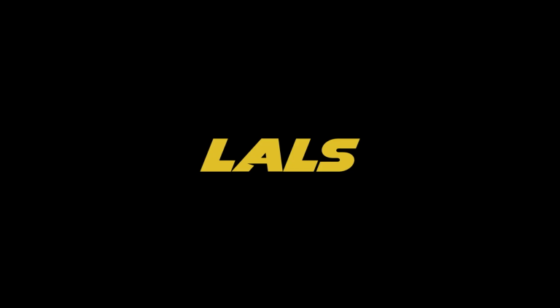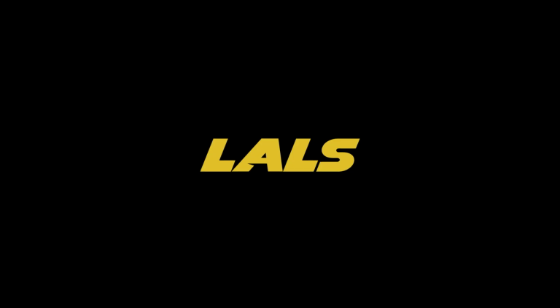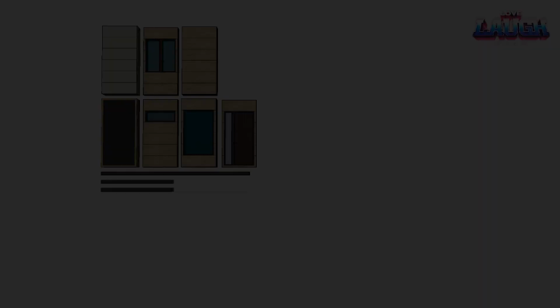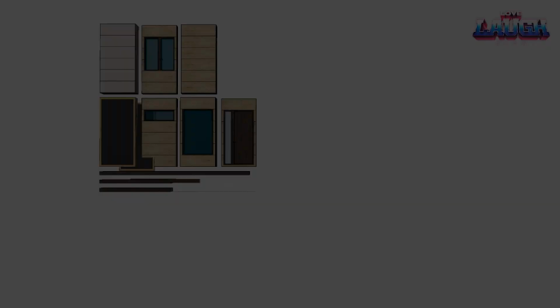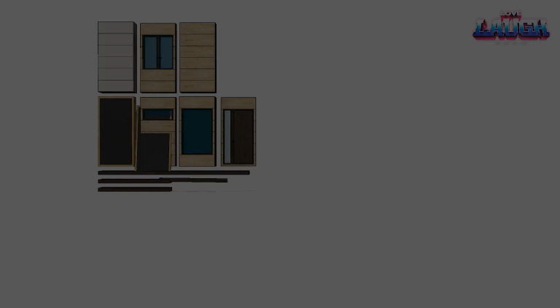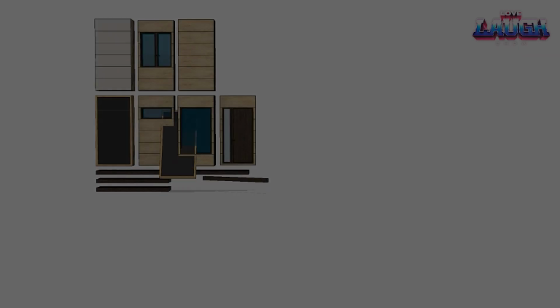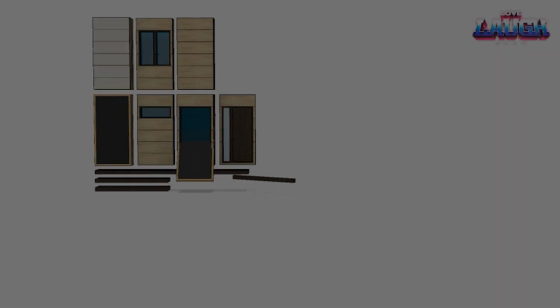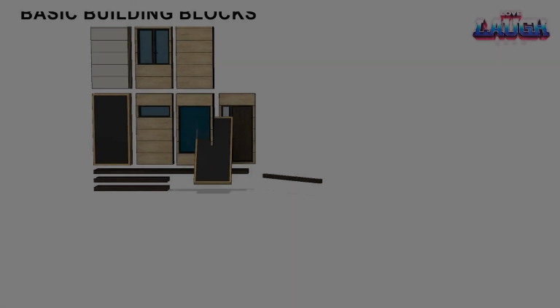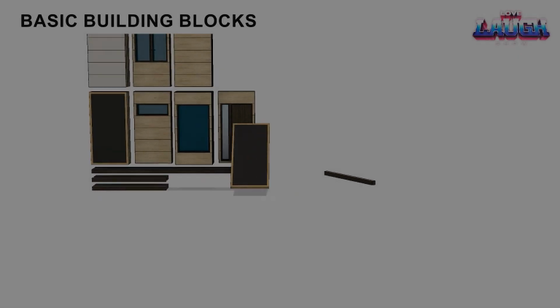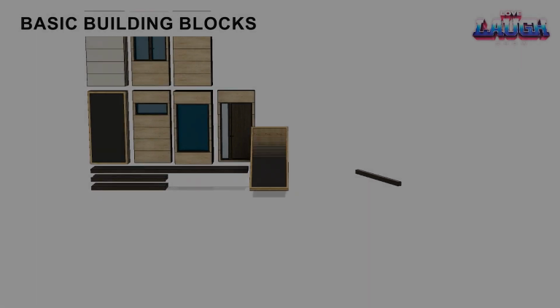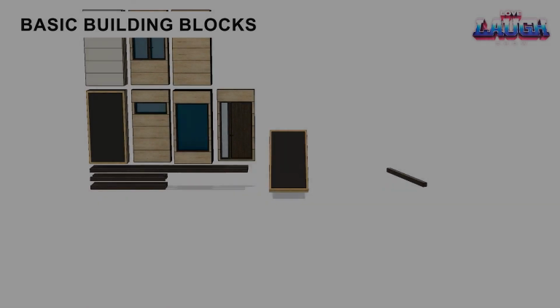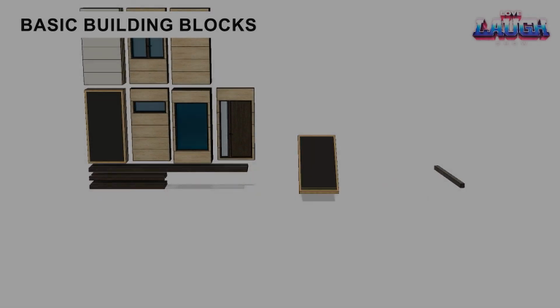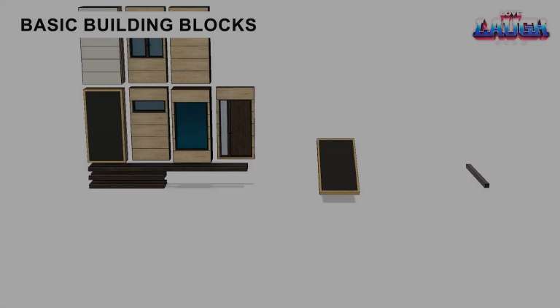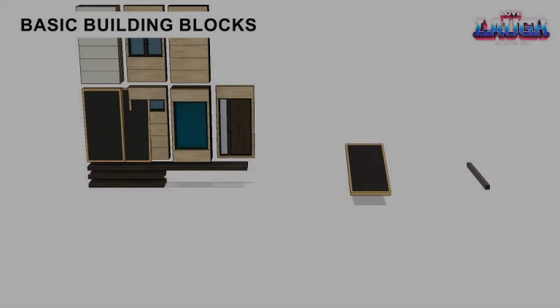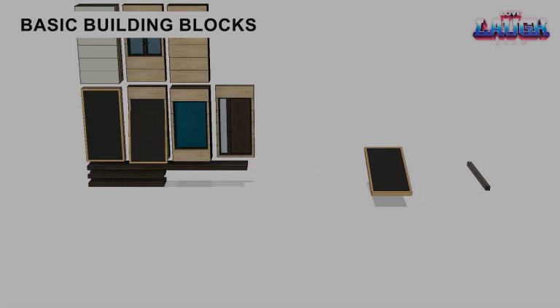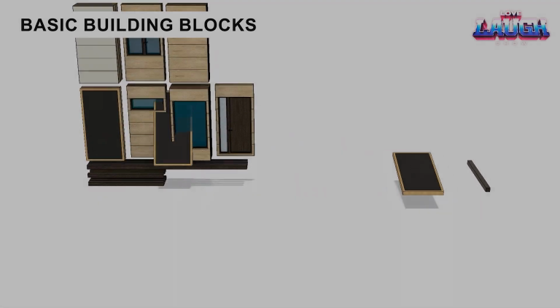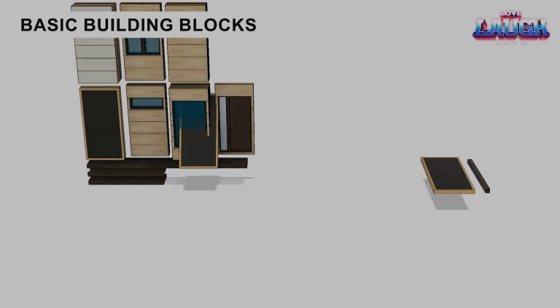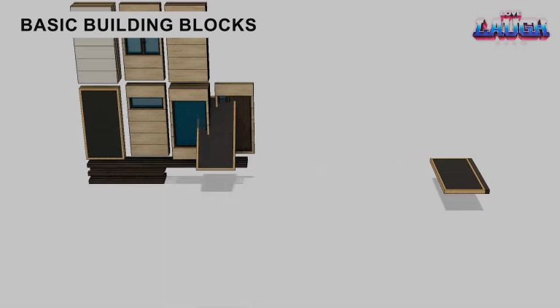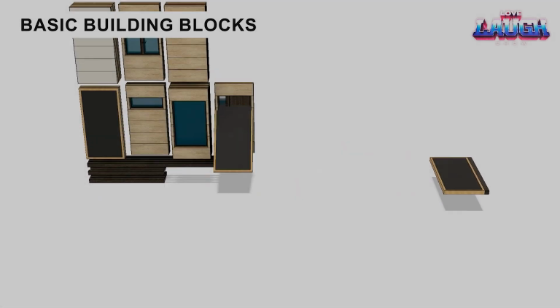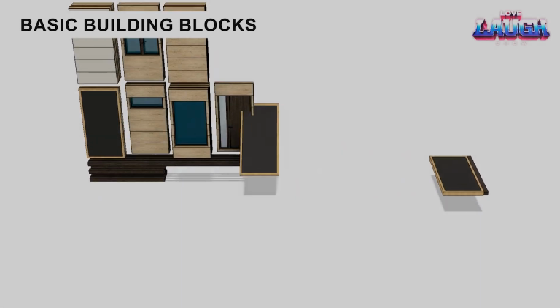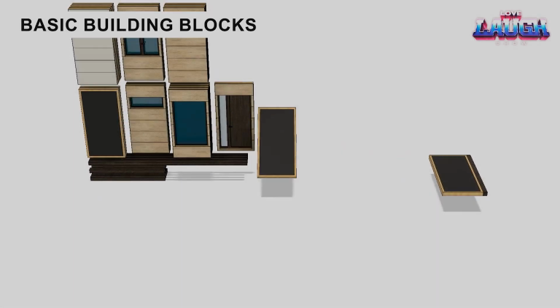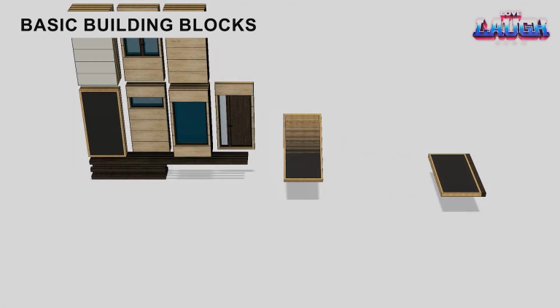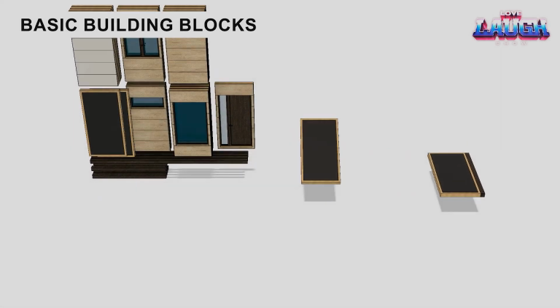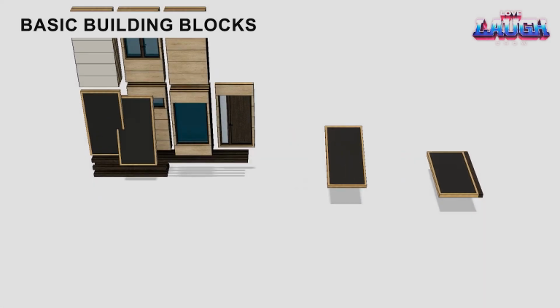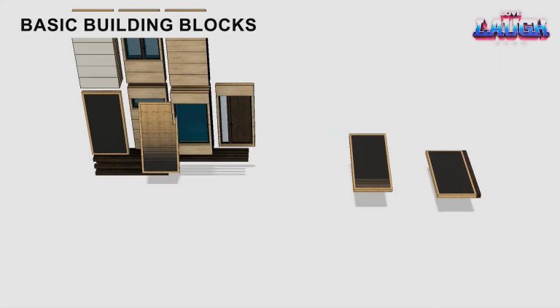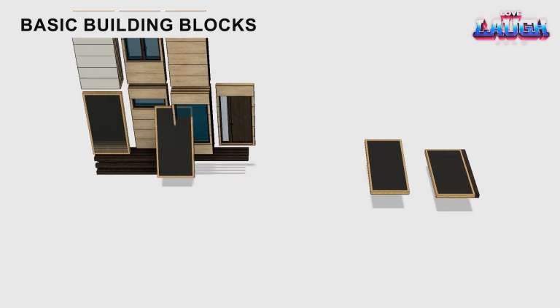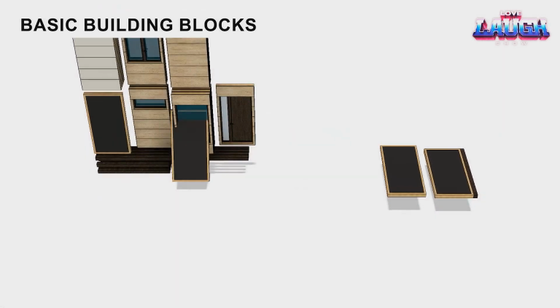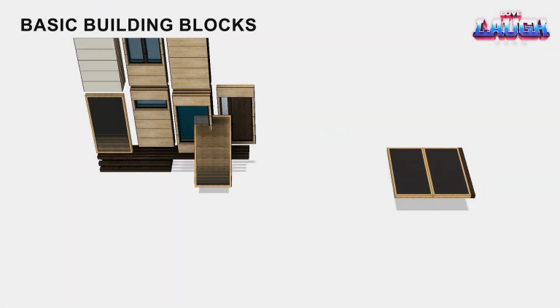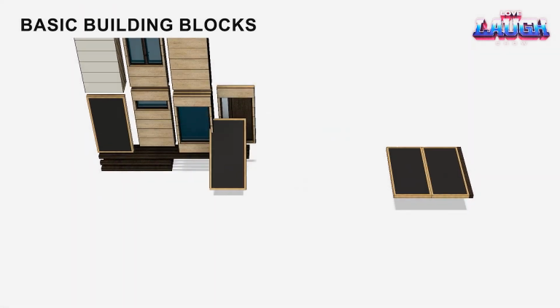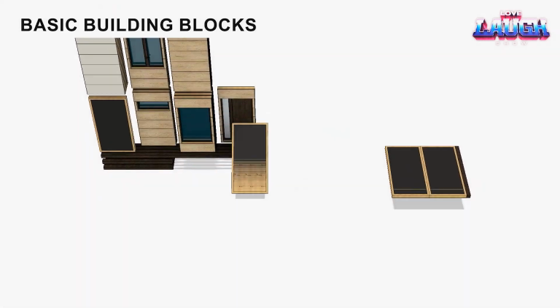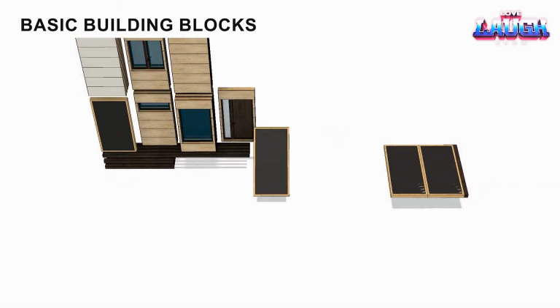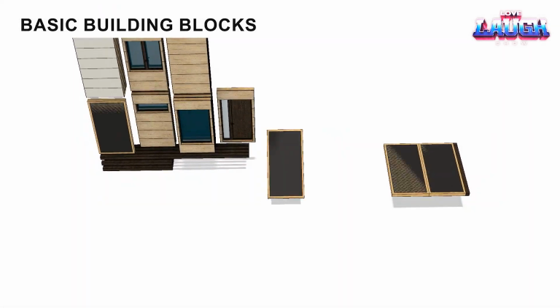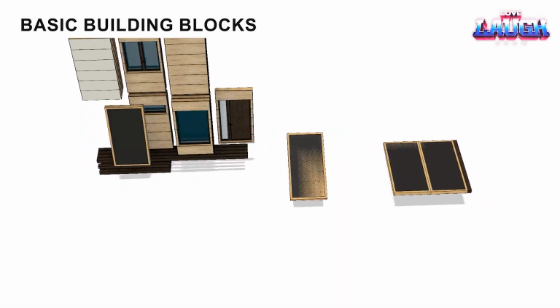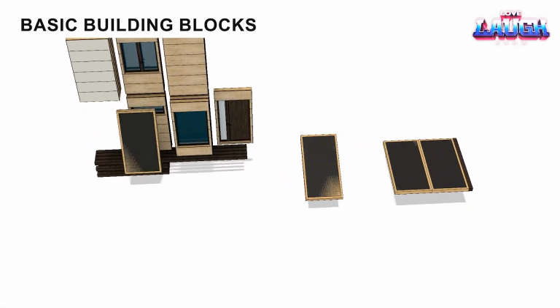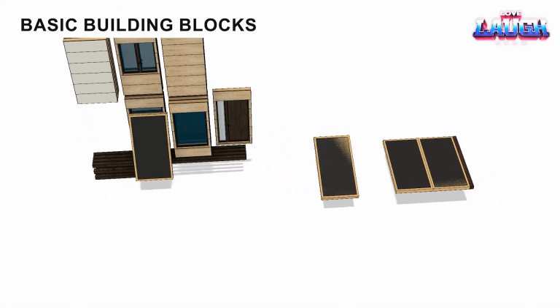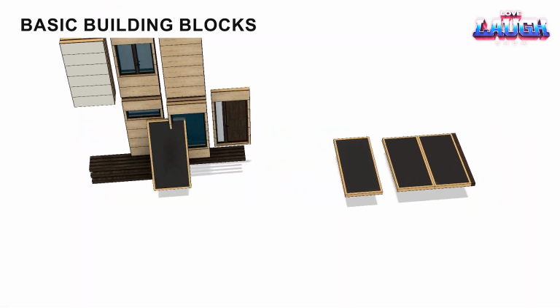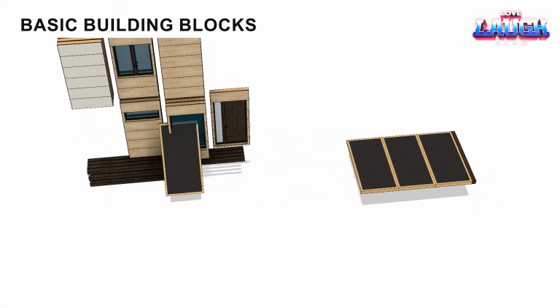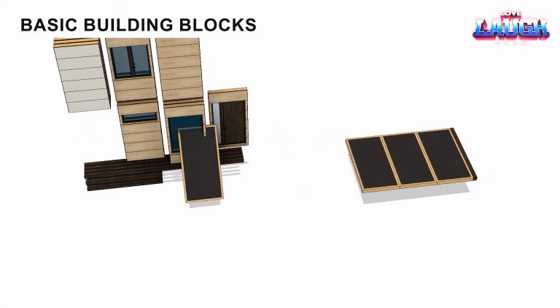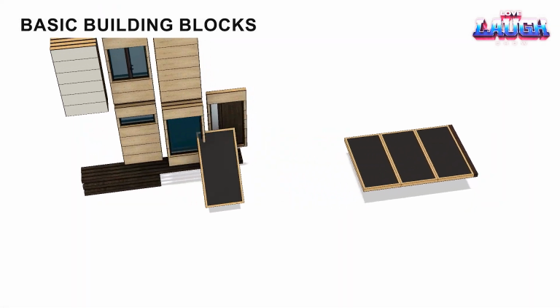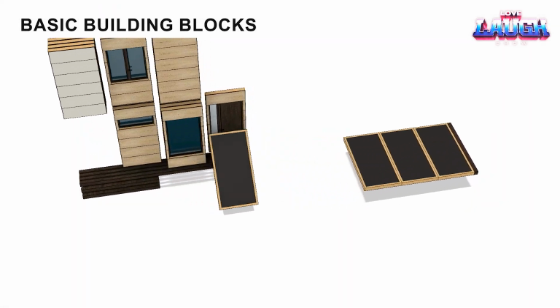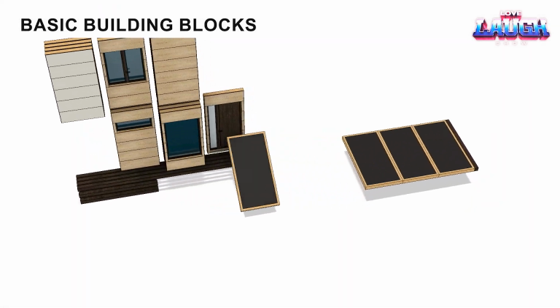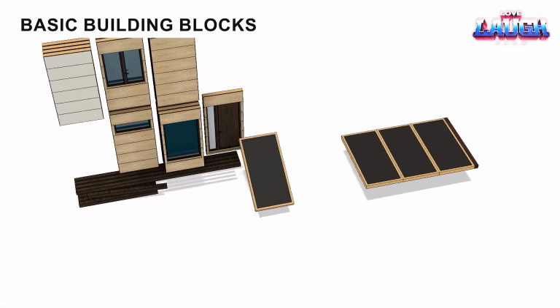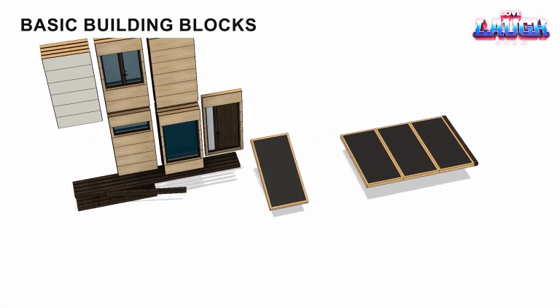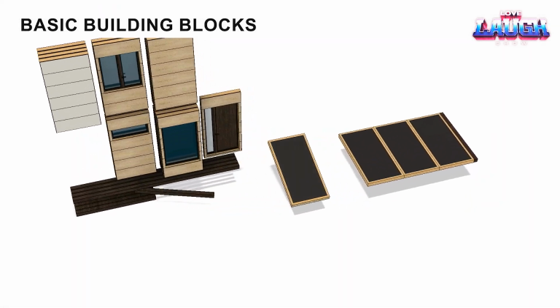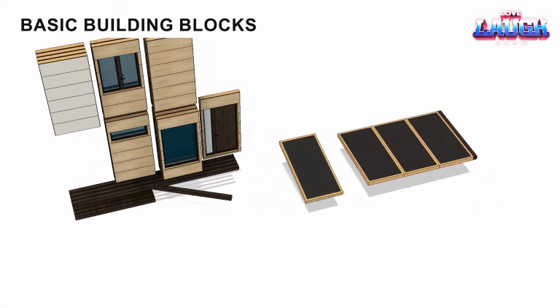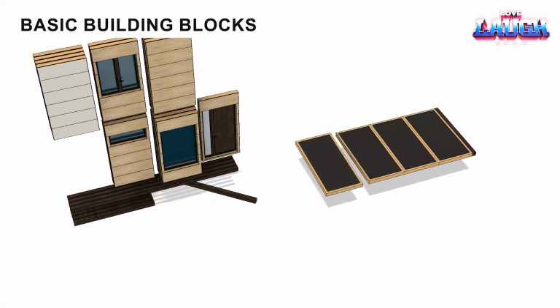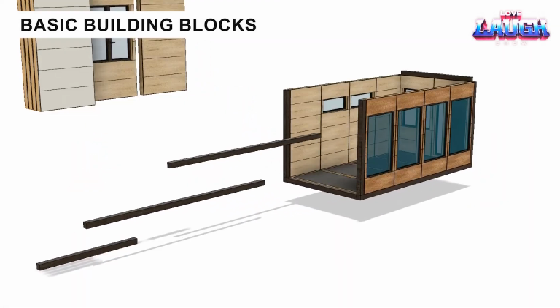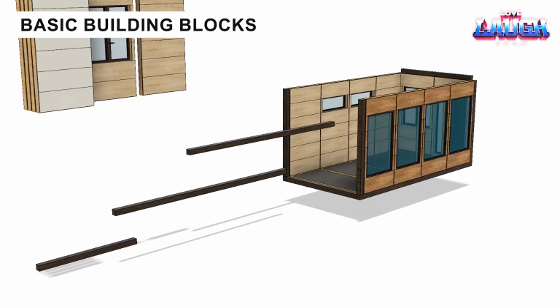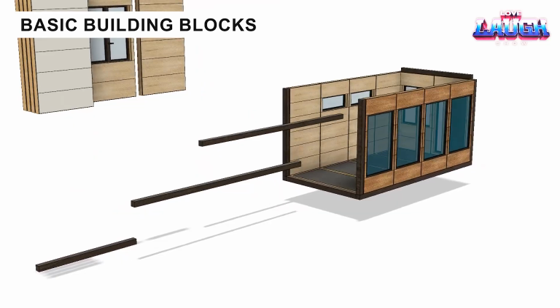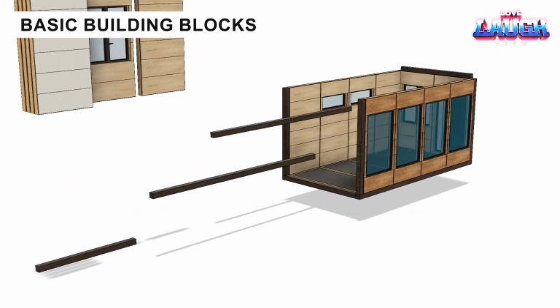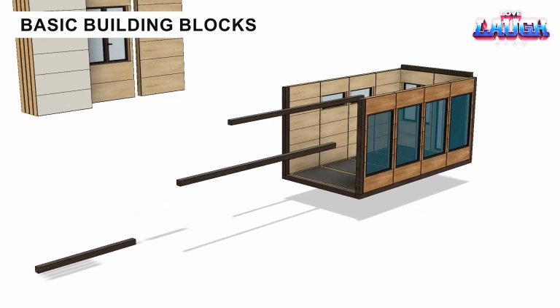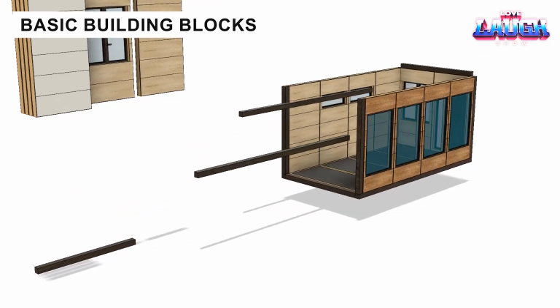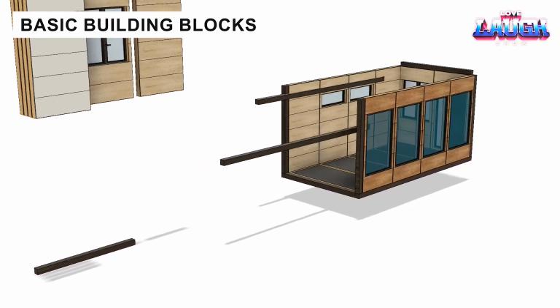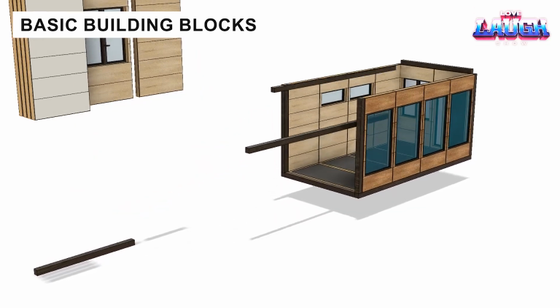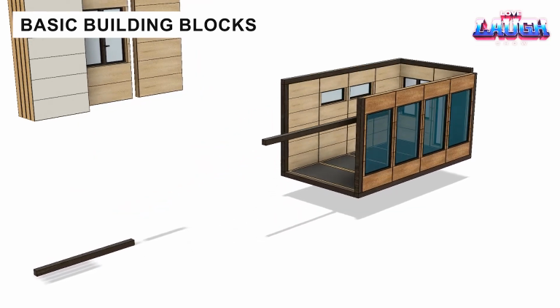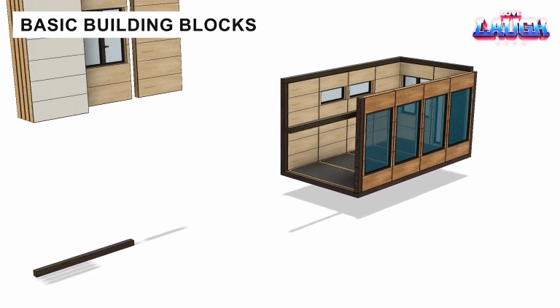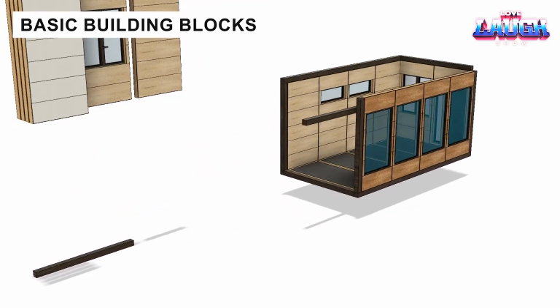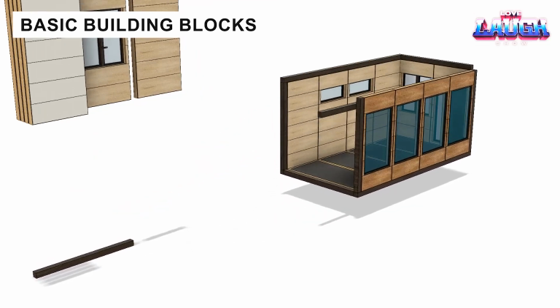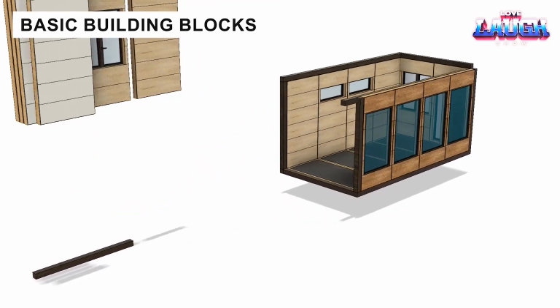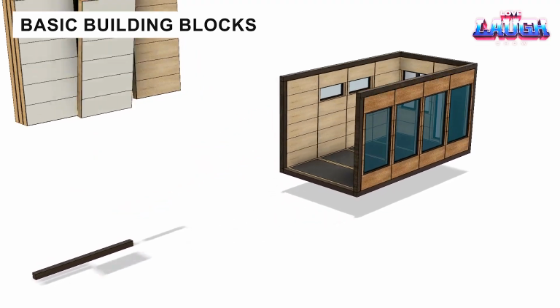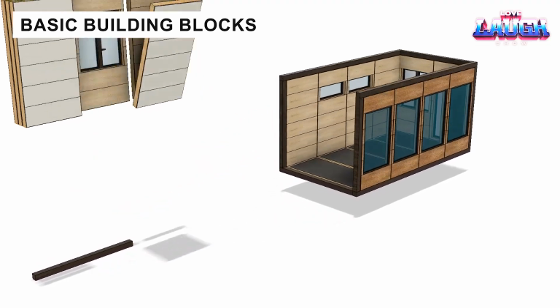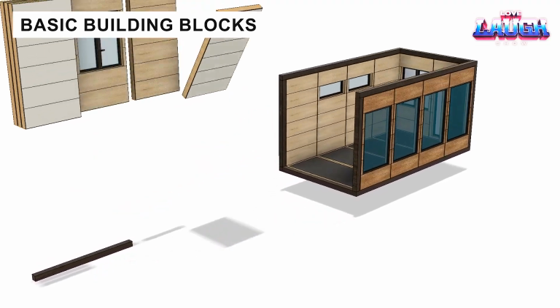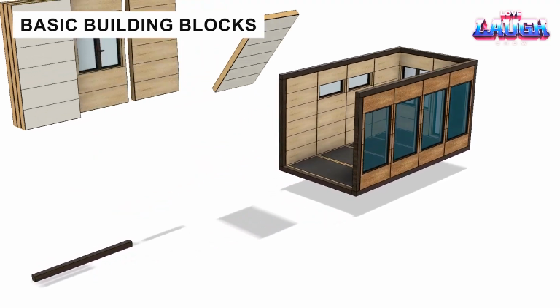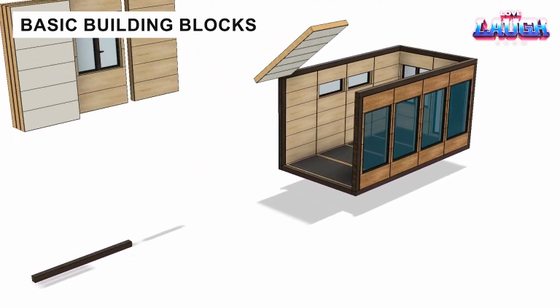The BB-series modular homes are perfect for housing, tourism, or even temporary offices.